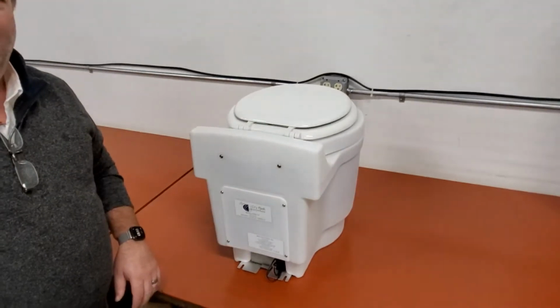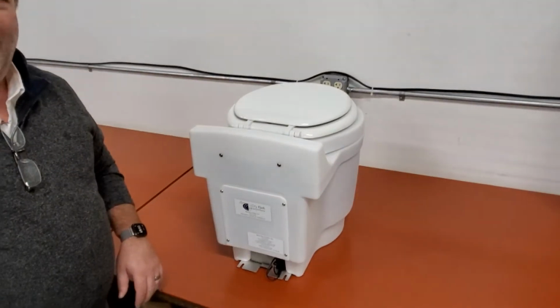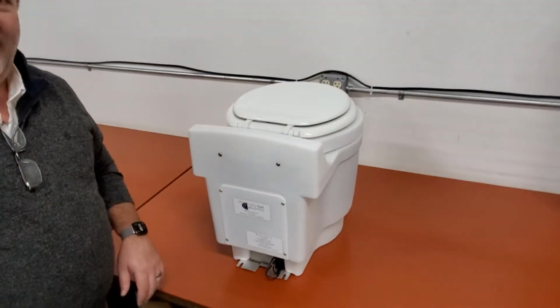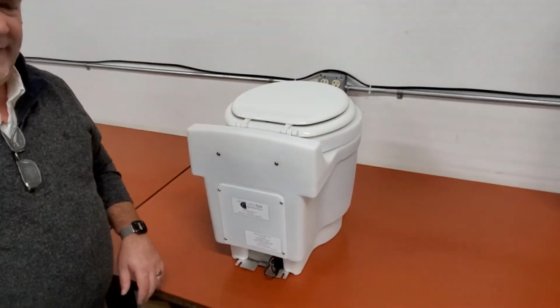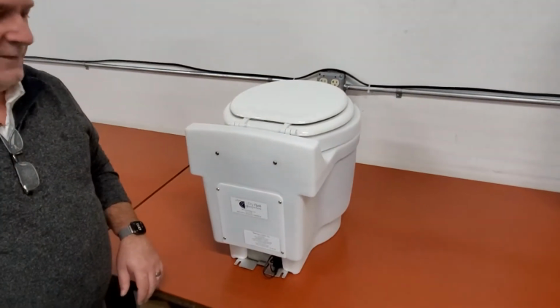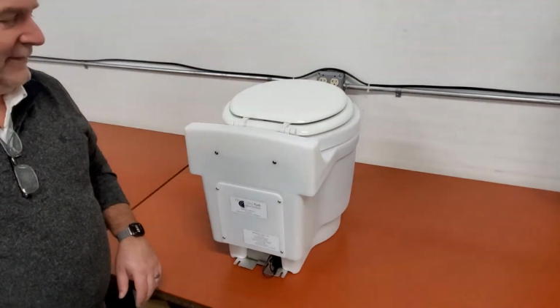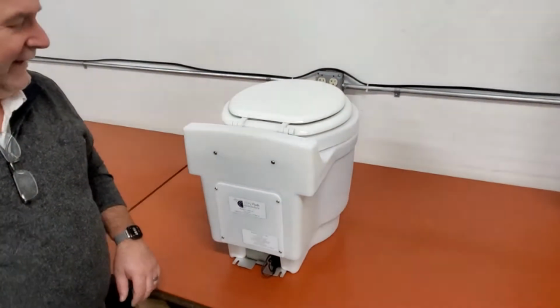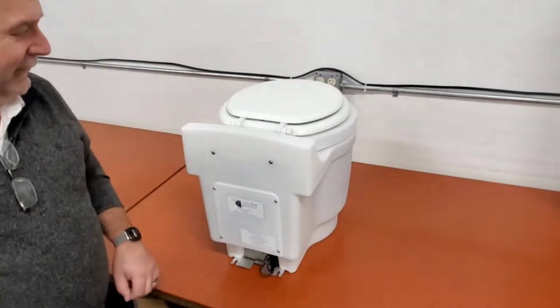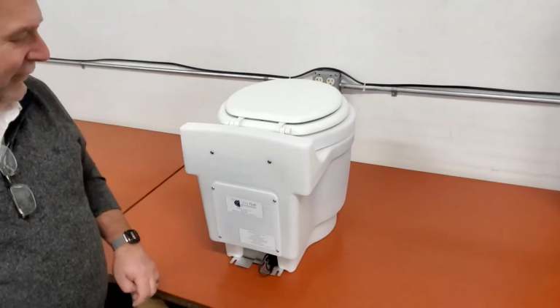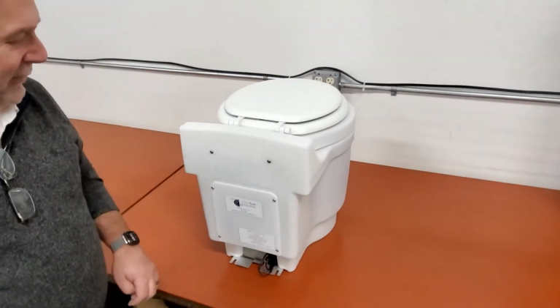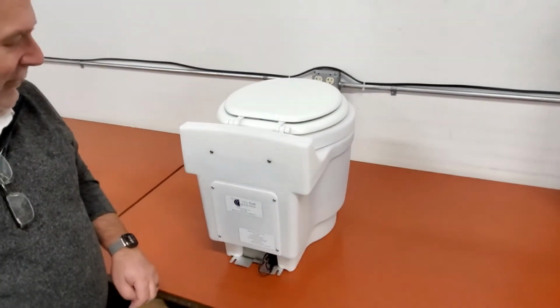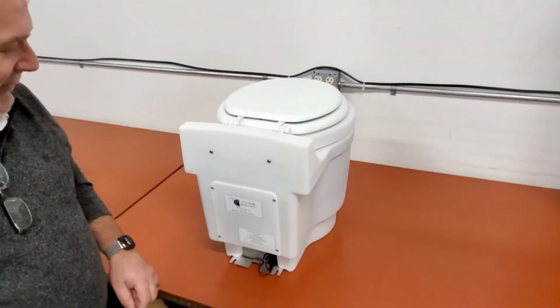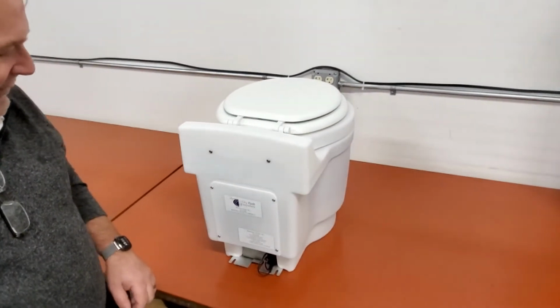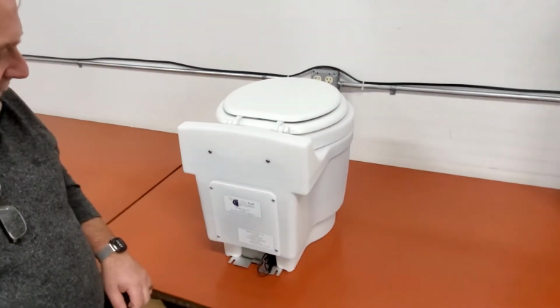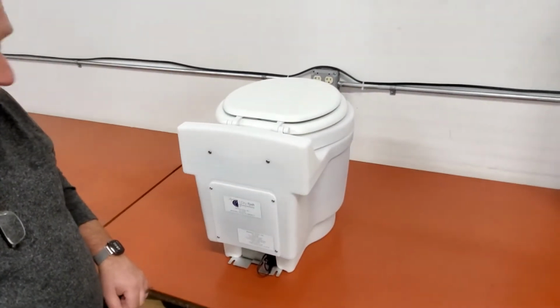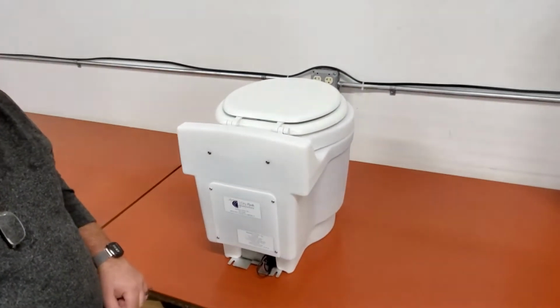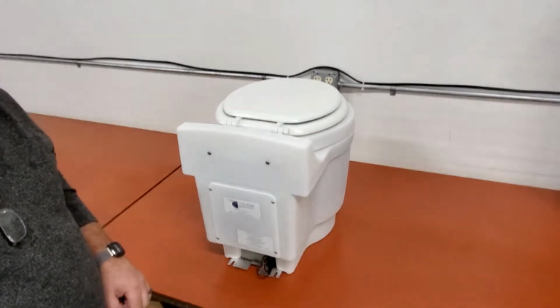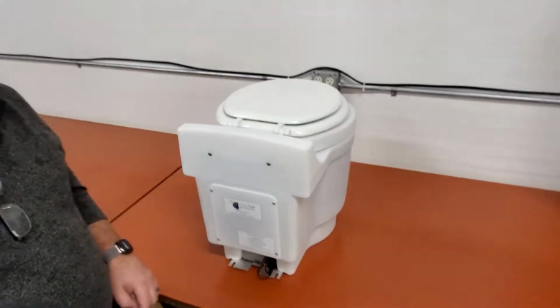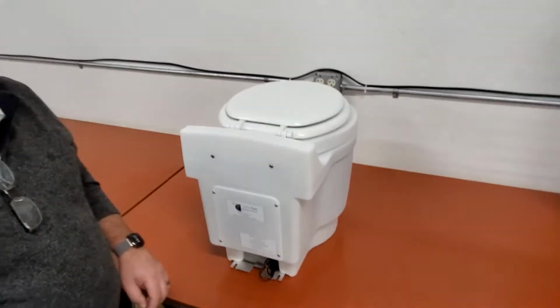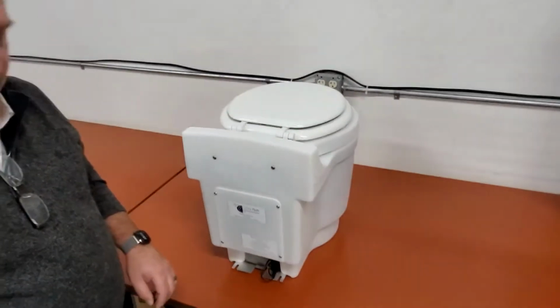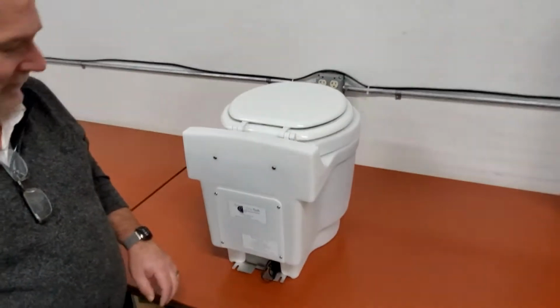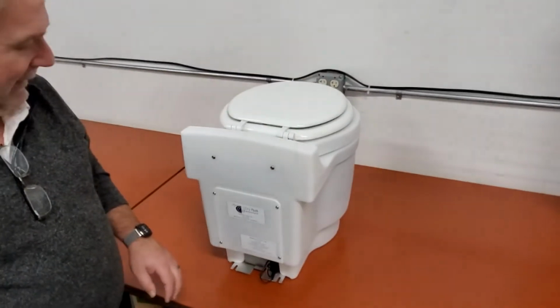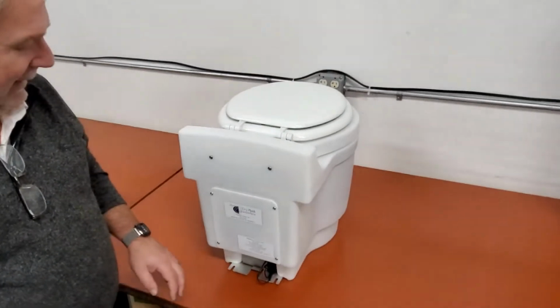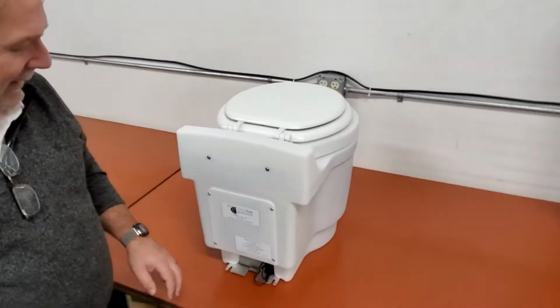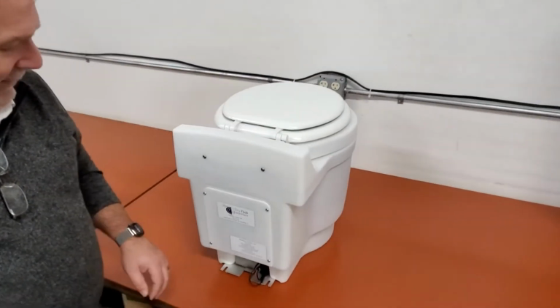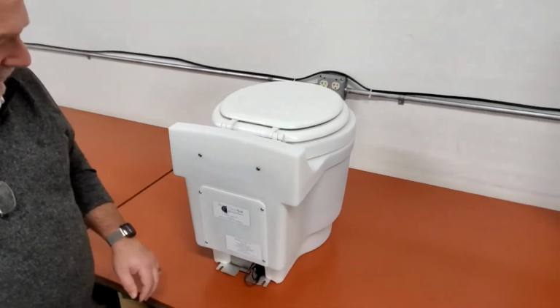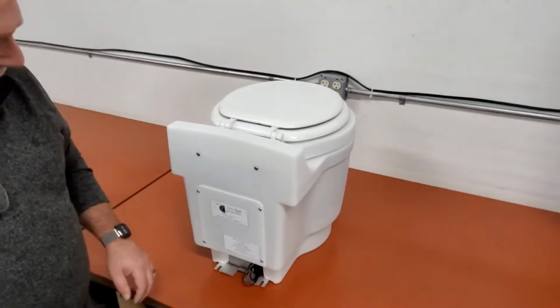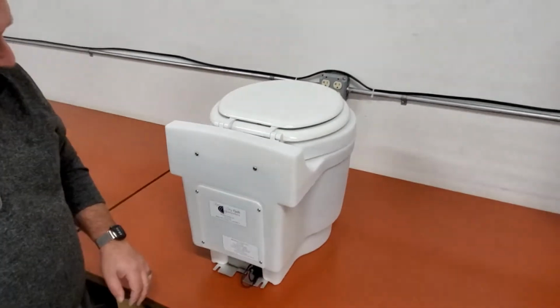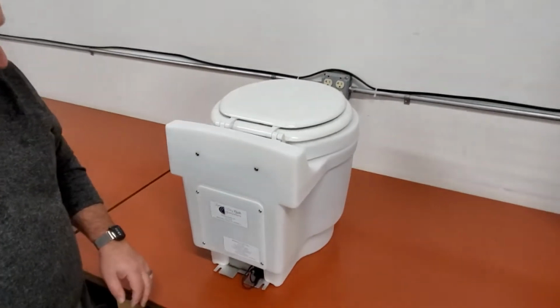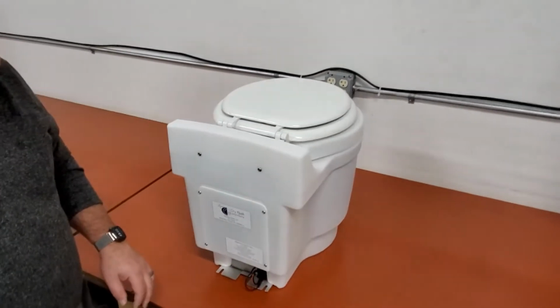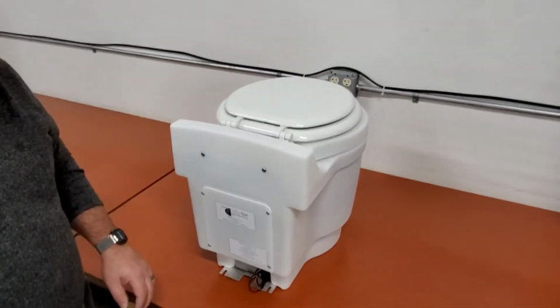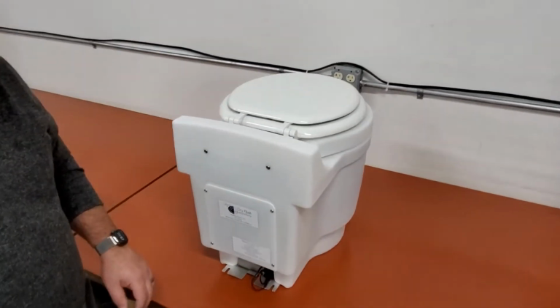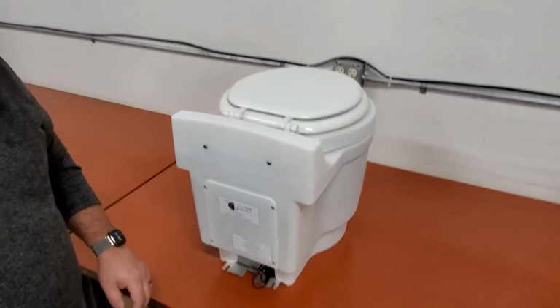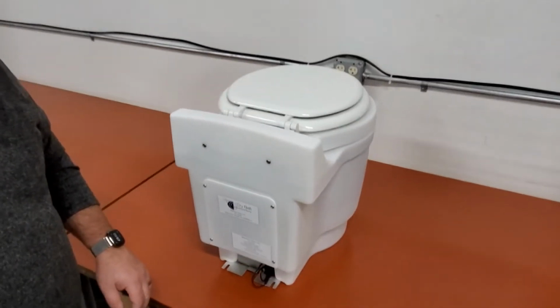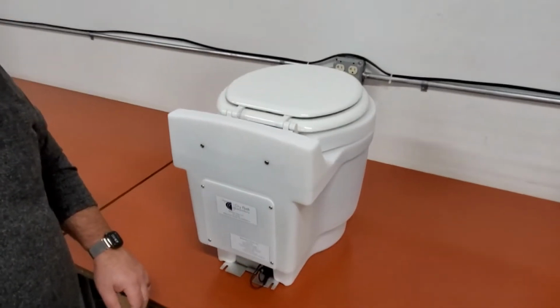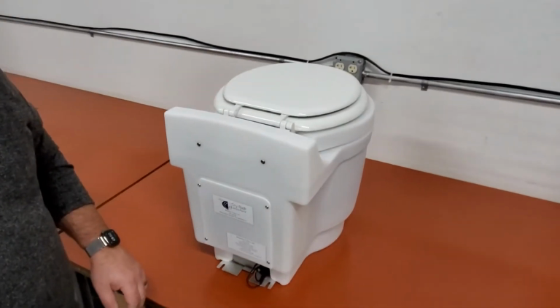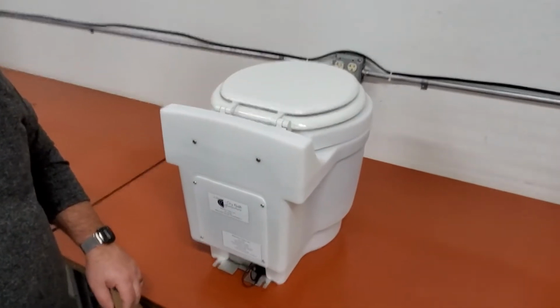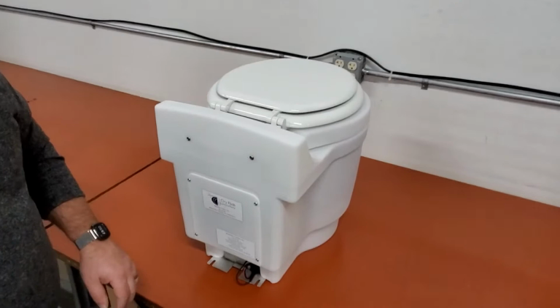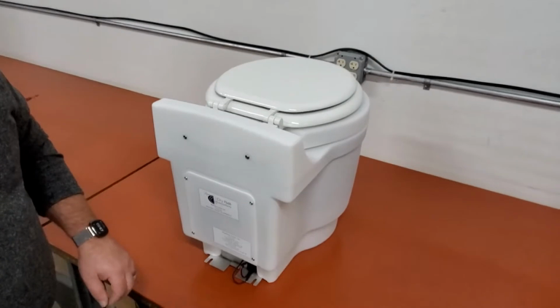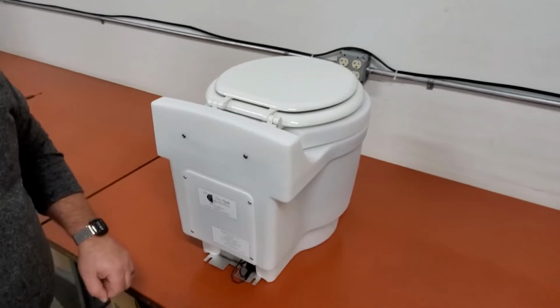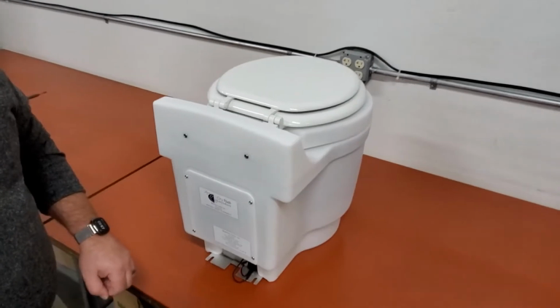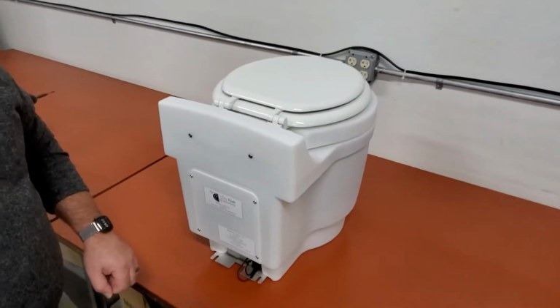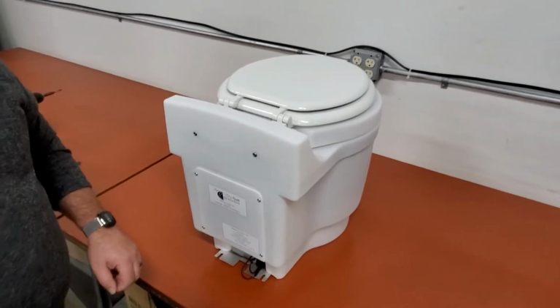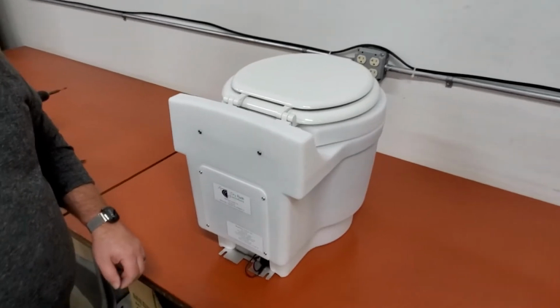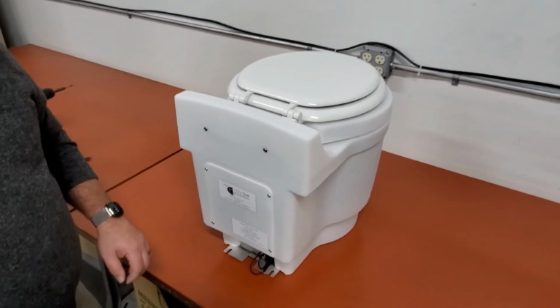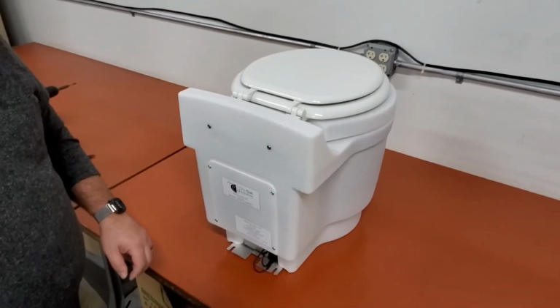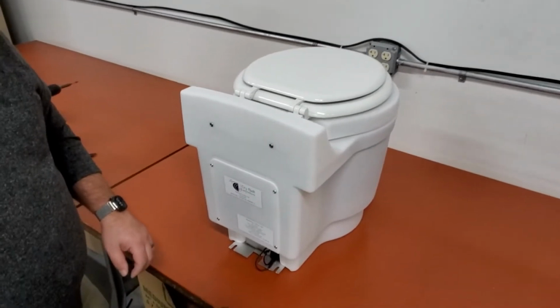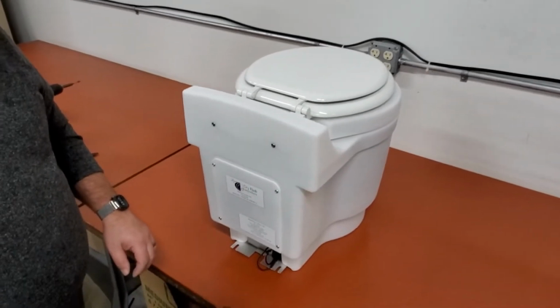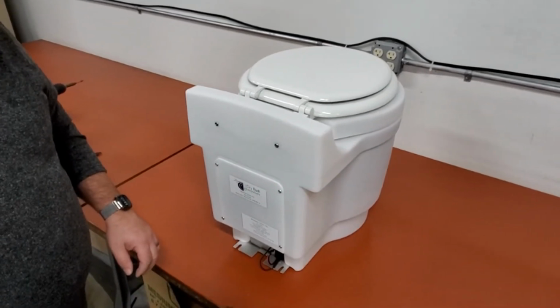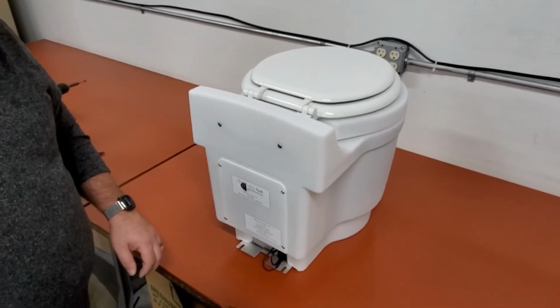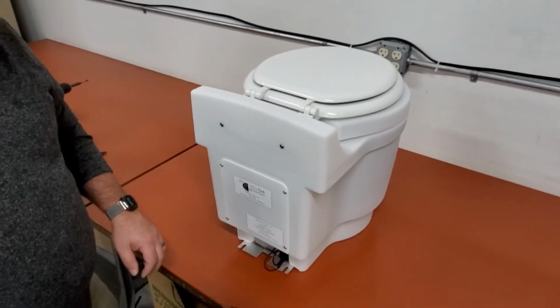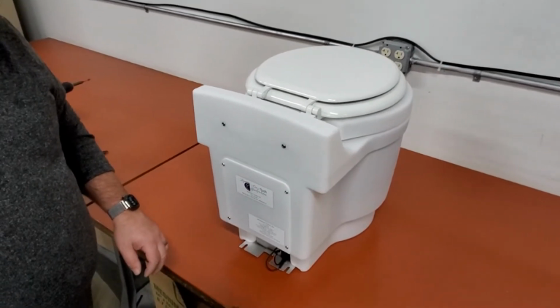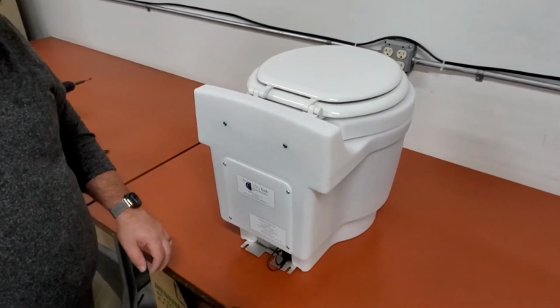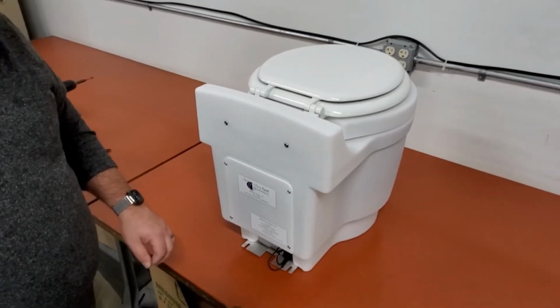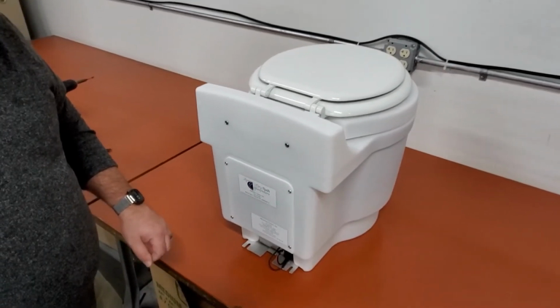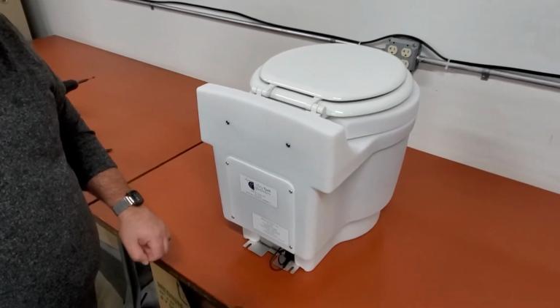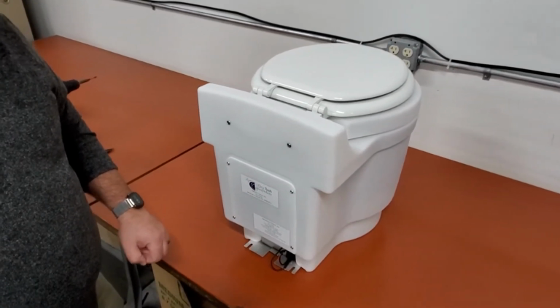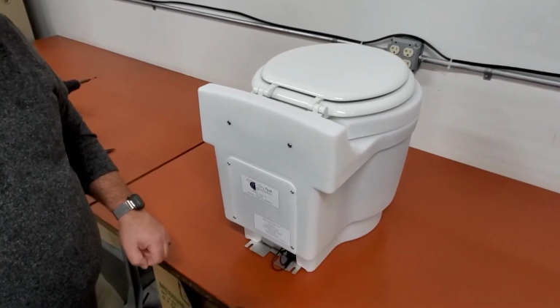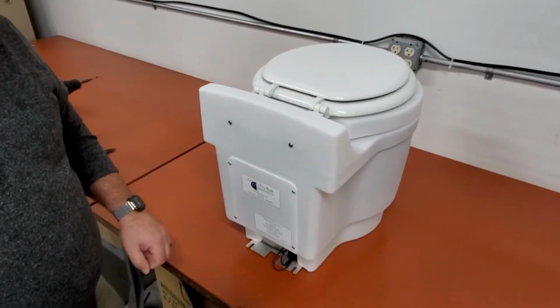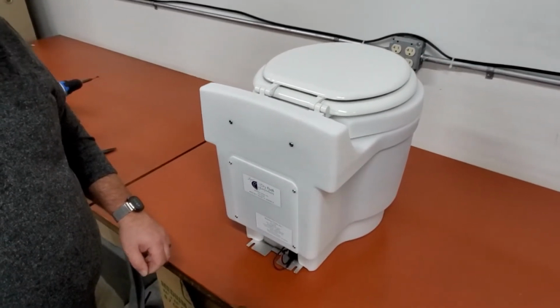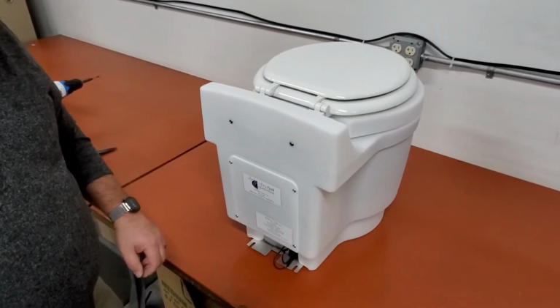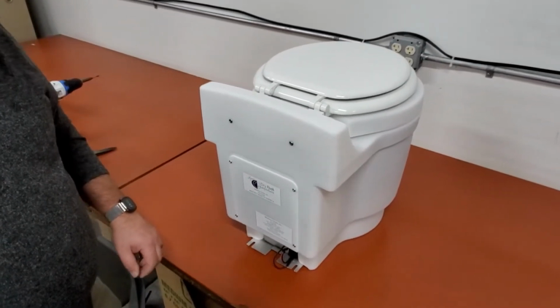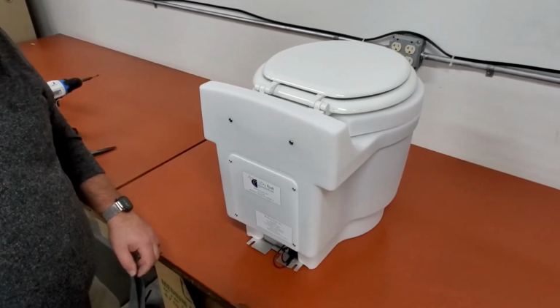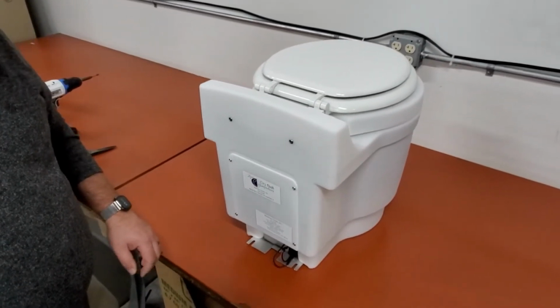Hi, thank you for your purchase of our toilet. Let me show you some things real quick on how to go about setting it up for your first use.